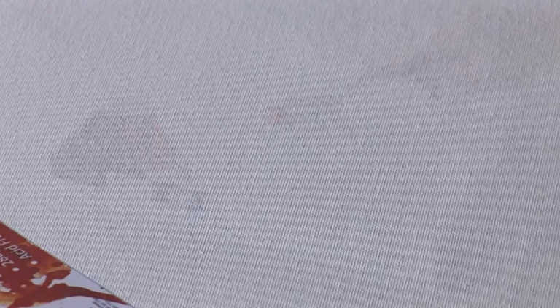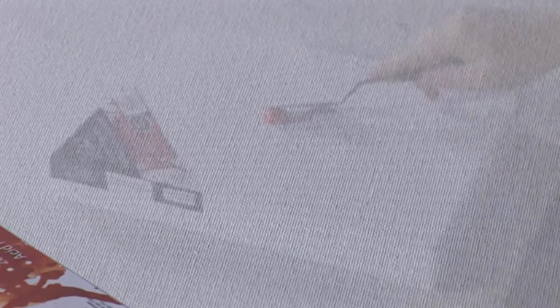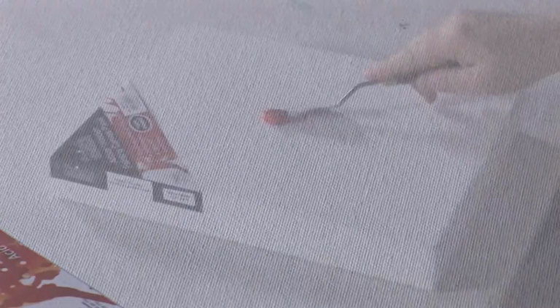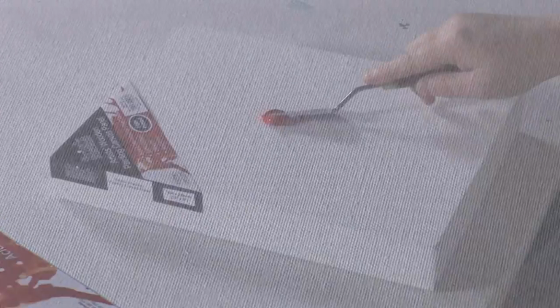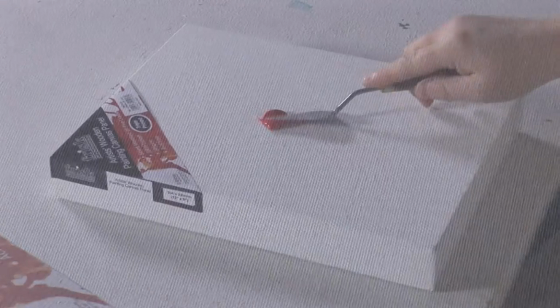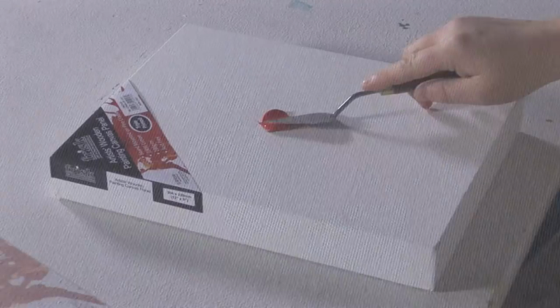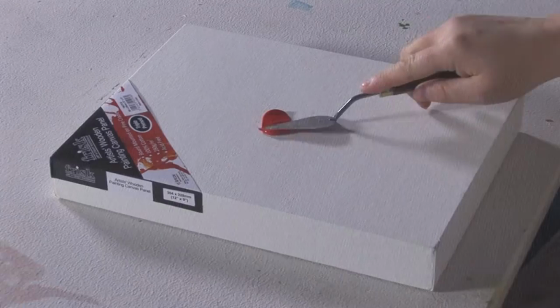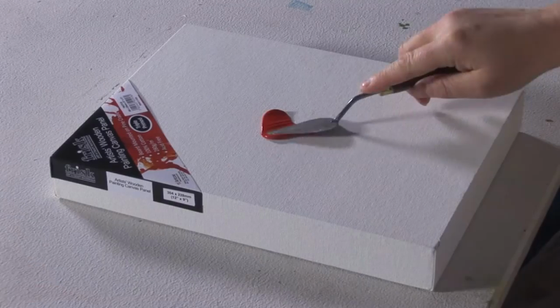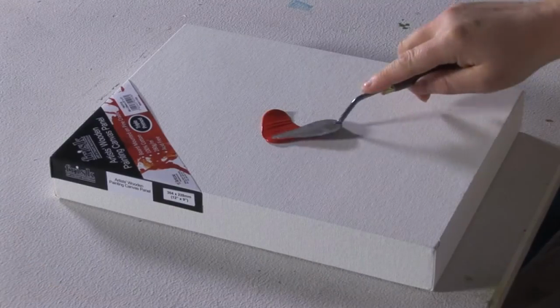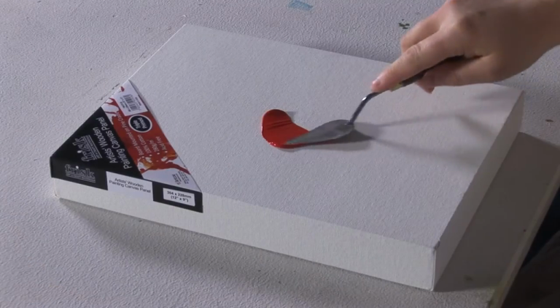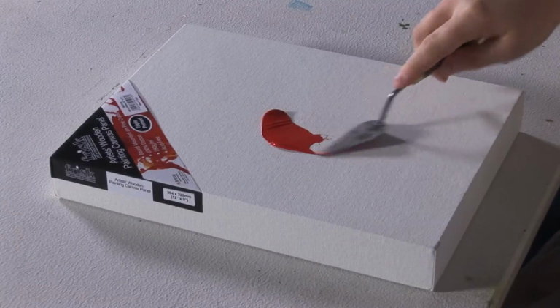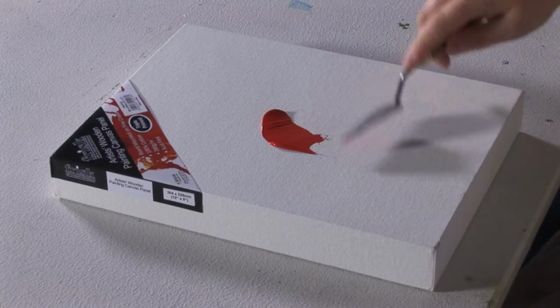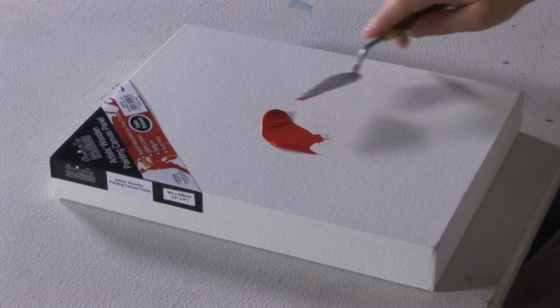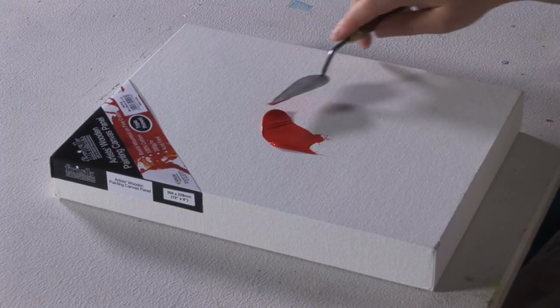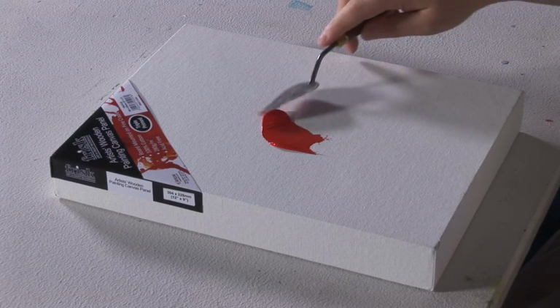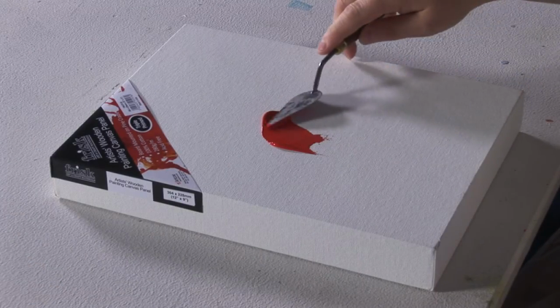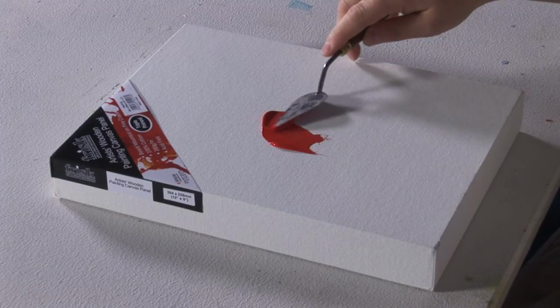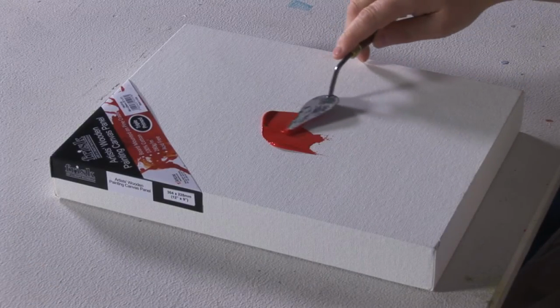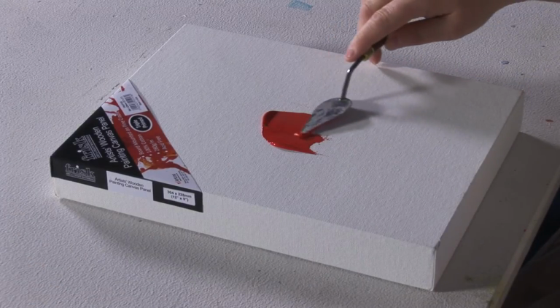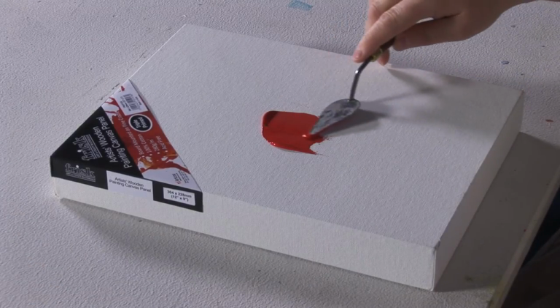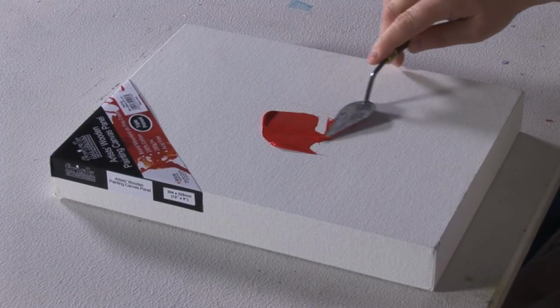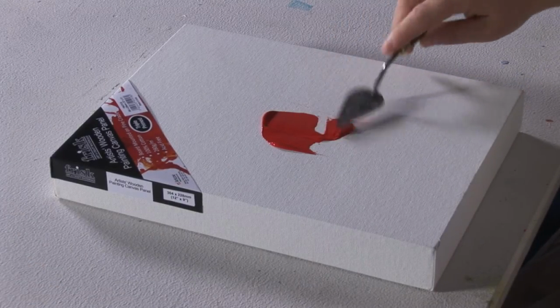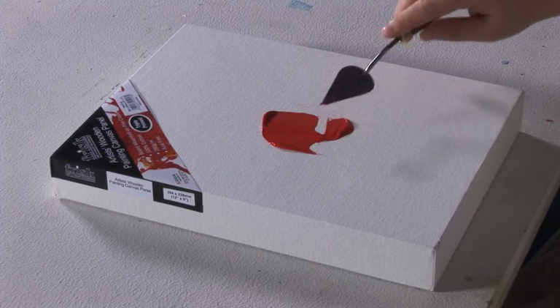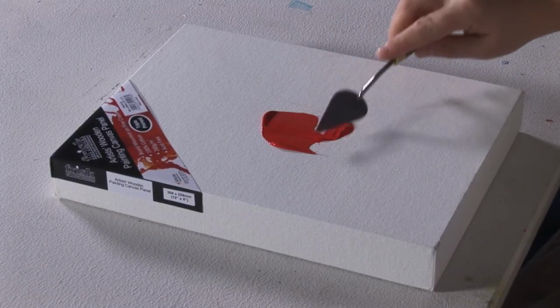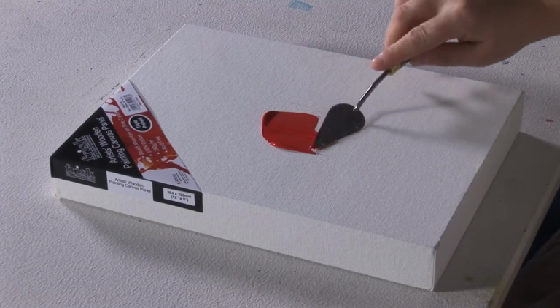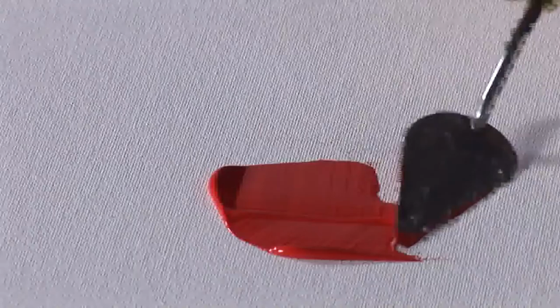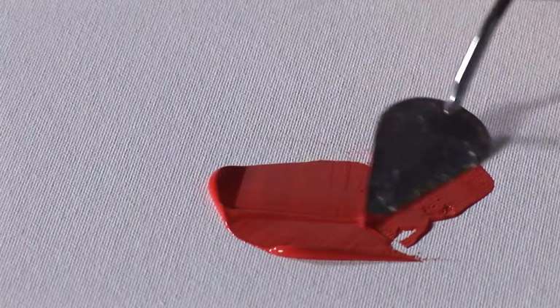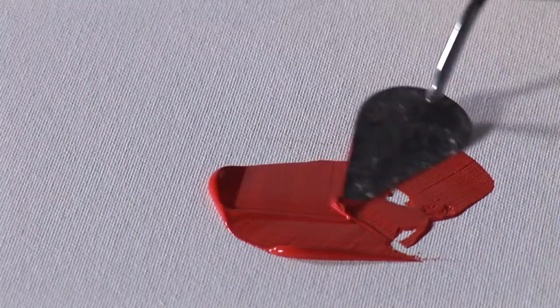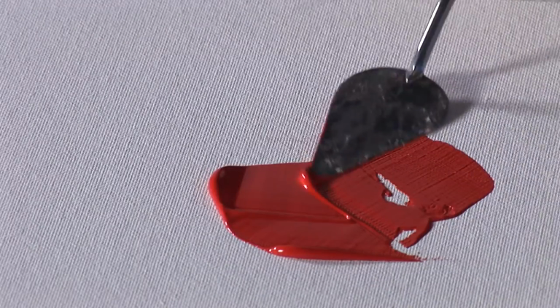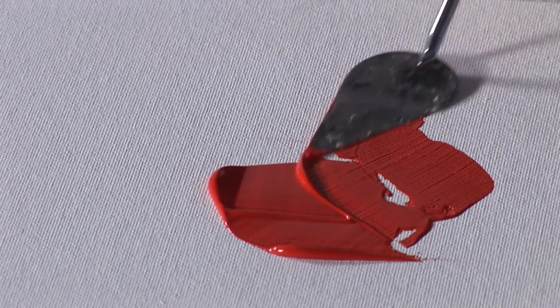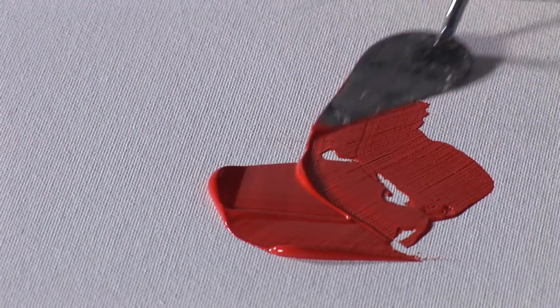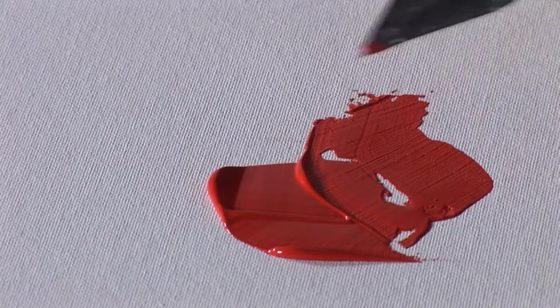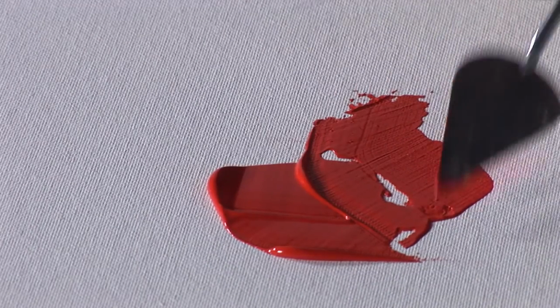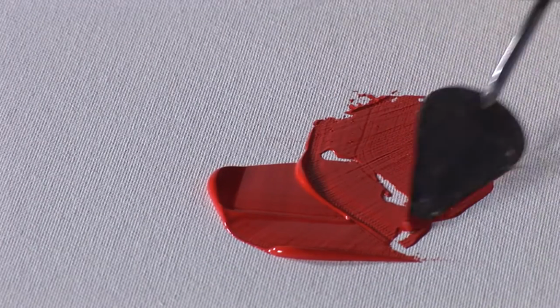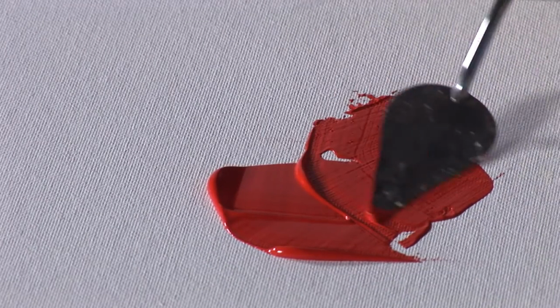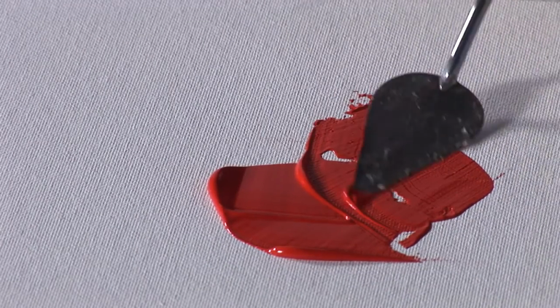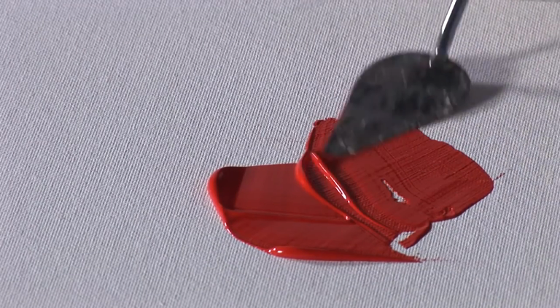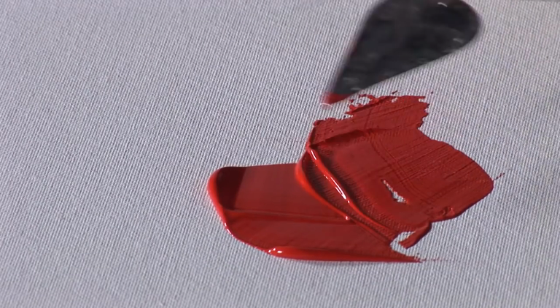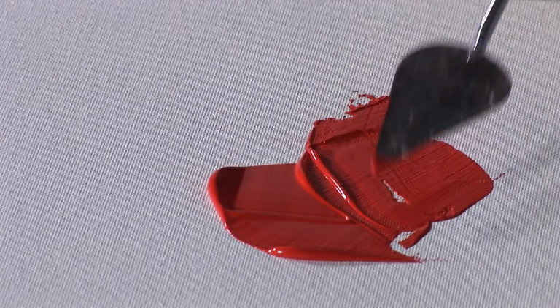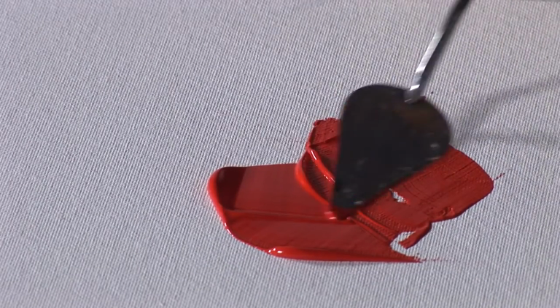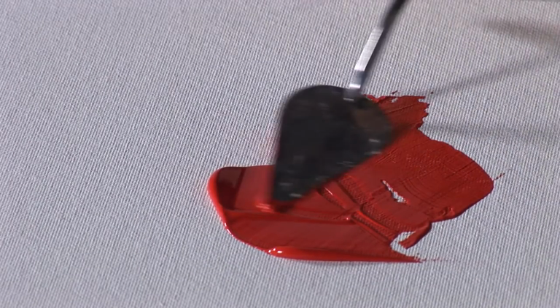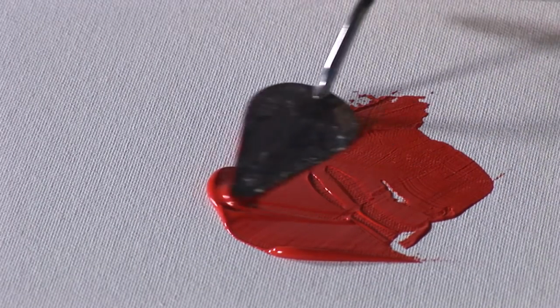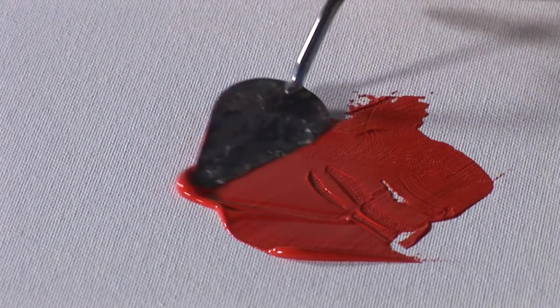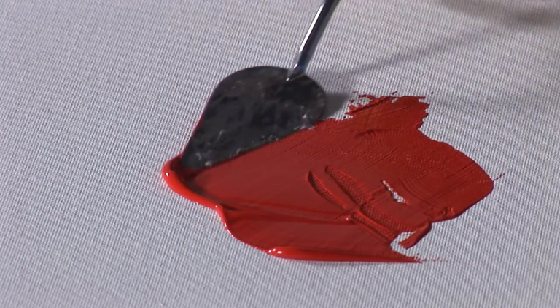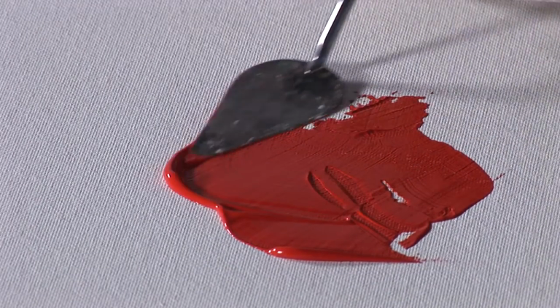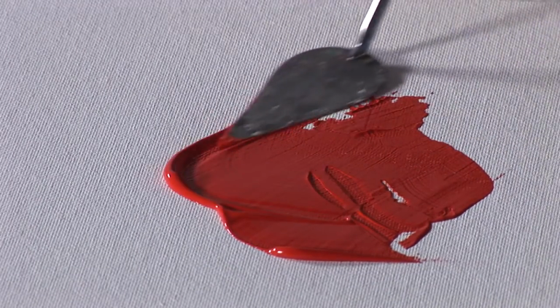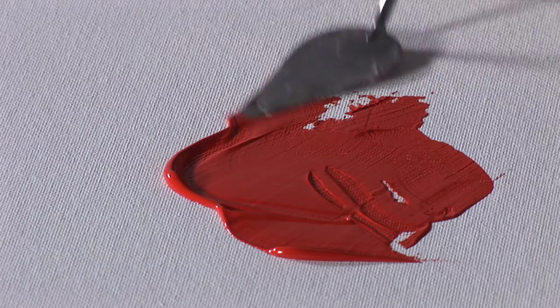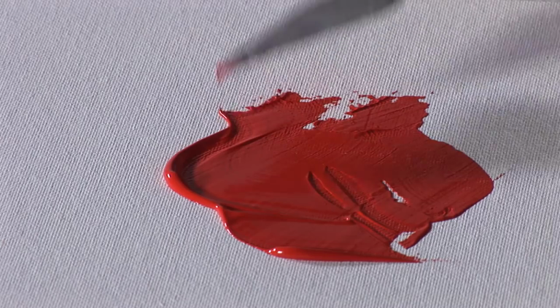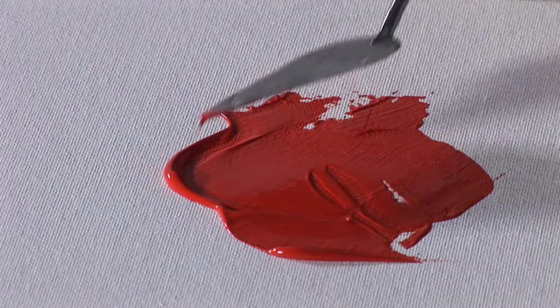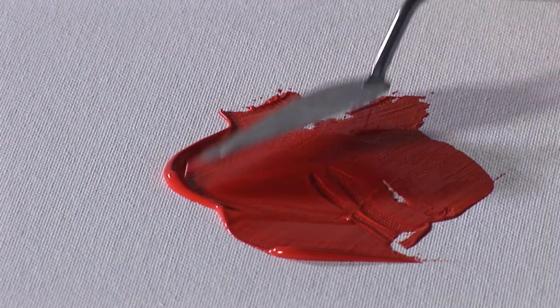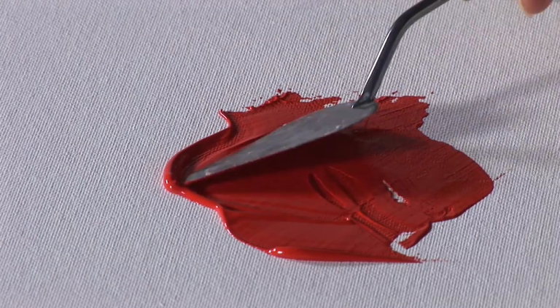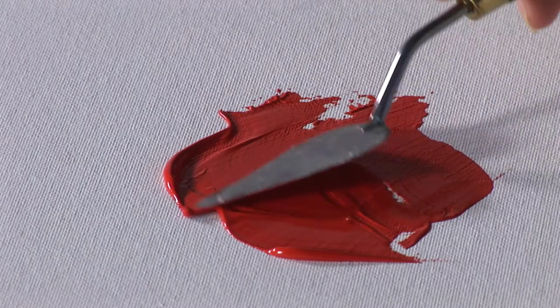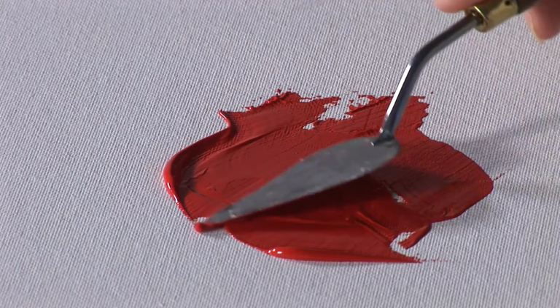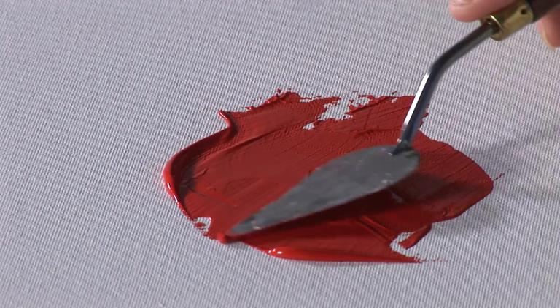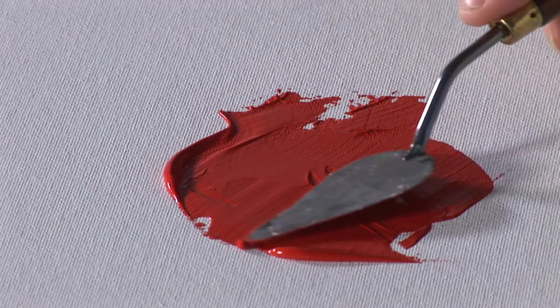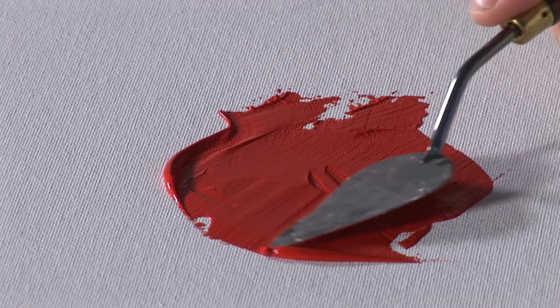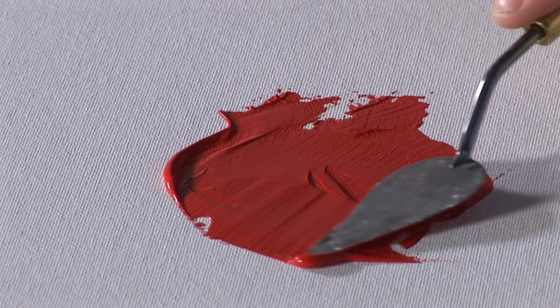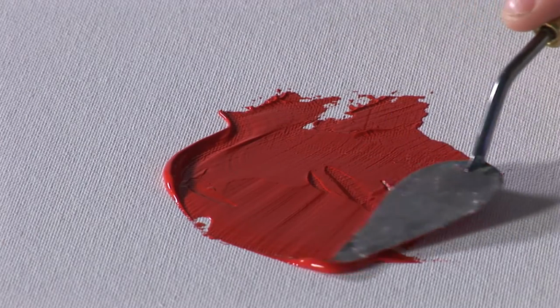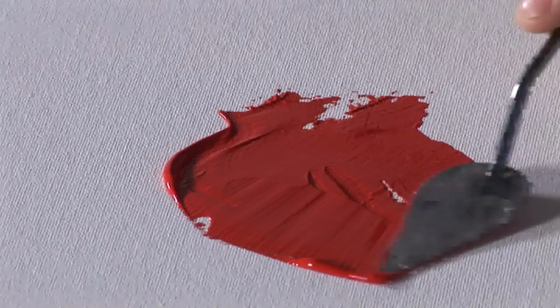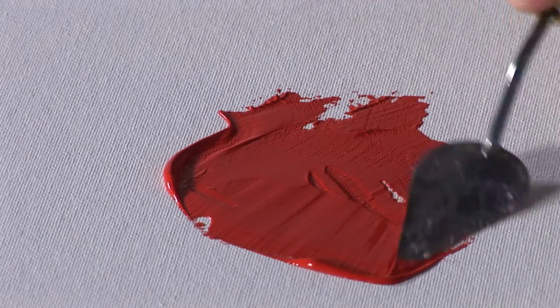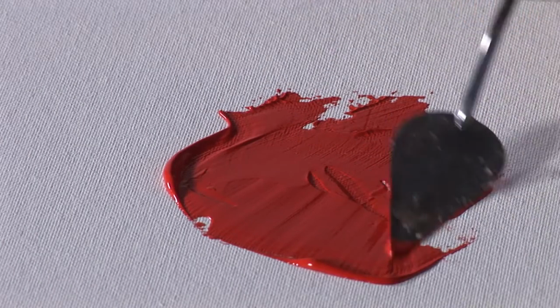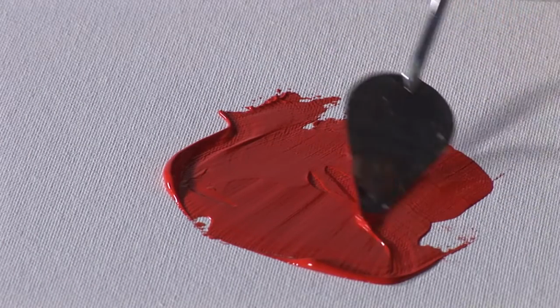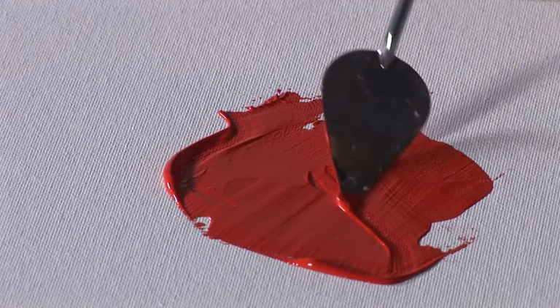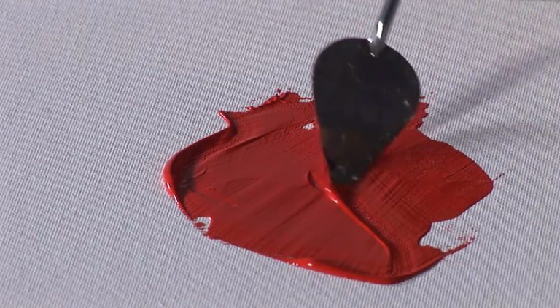The solidity of the unit means that you can use very heavy mediums and a thick impasto technique without the canvas relaxing.